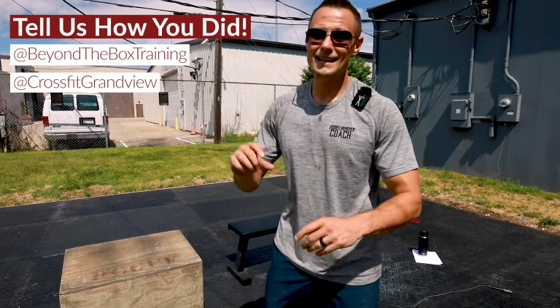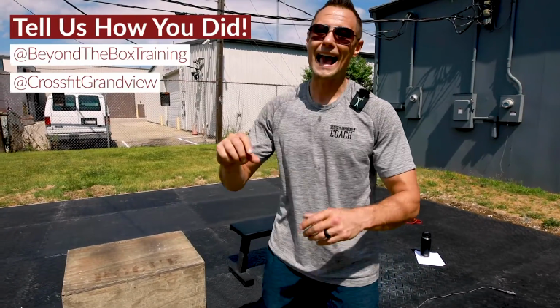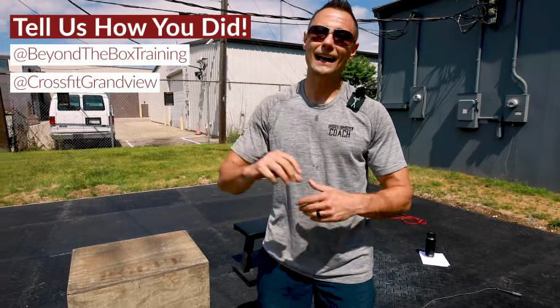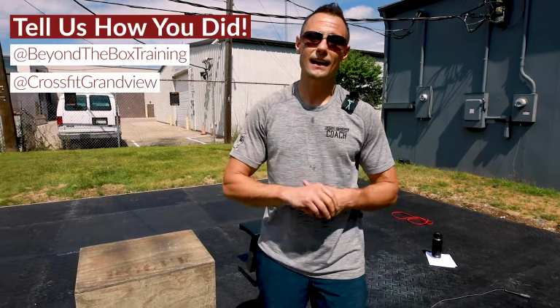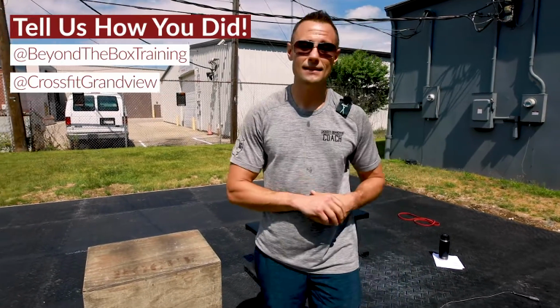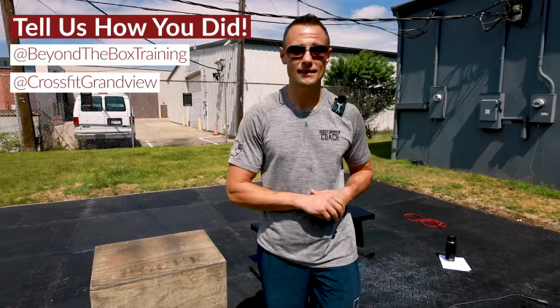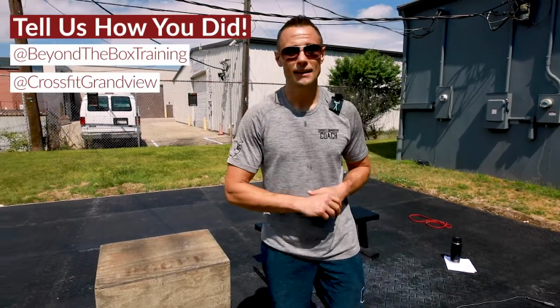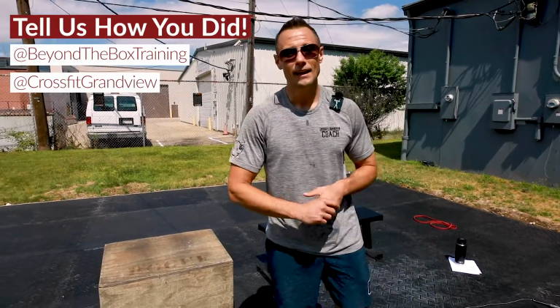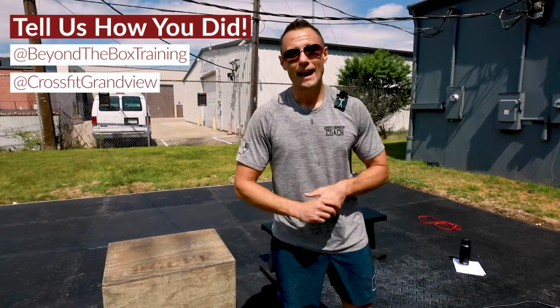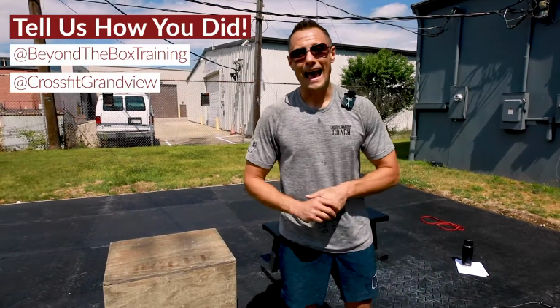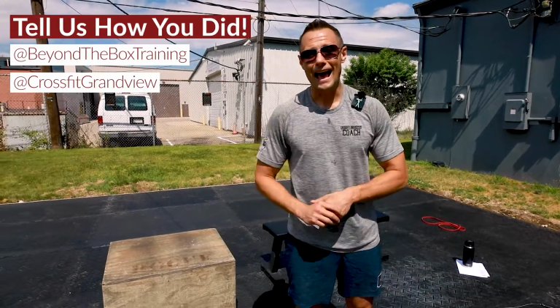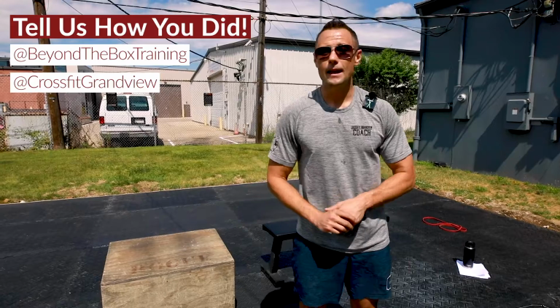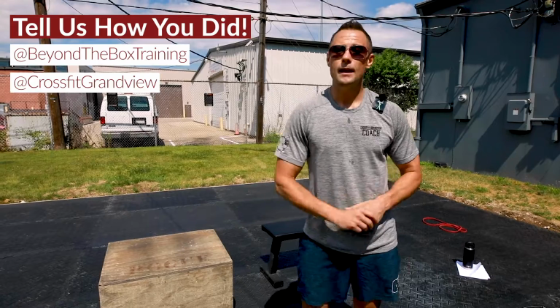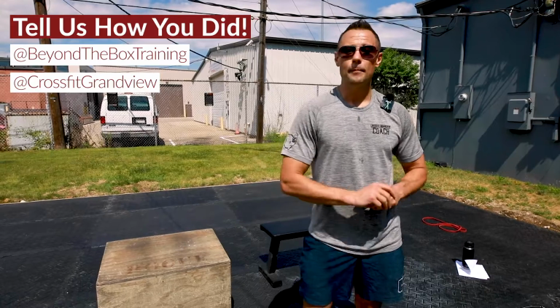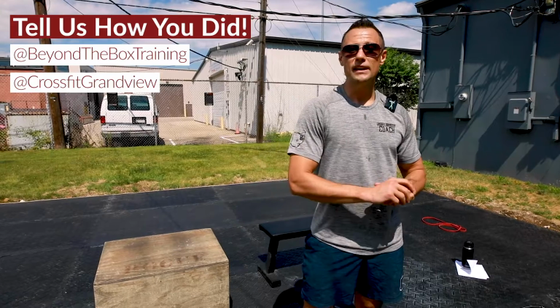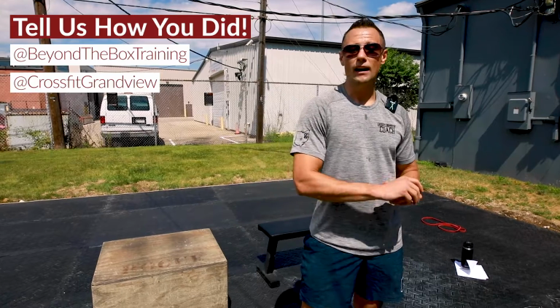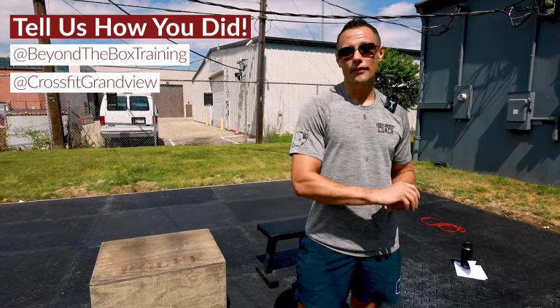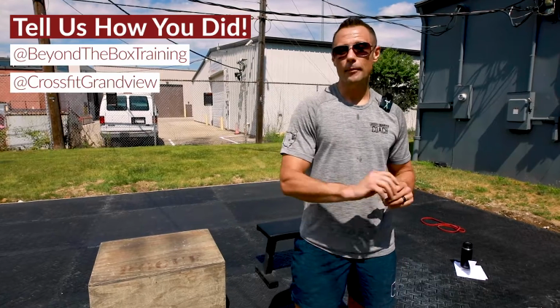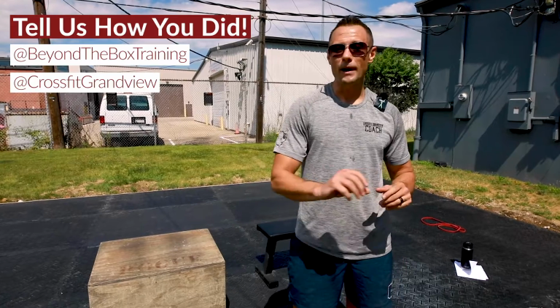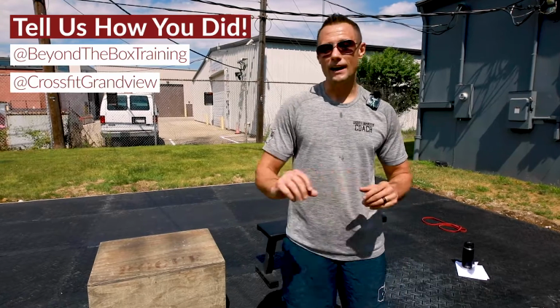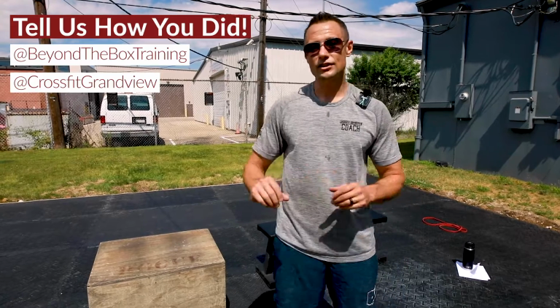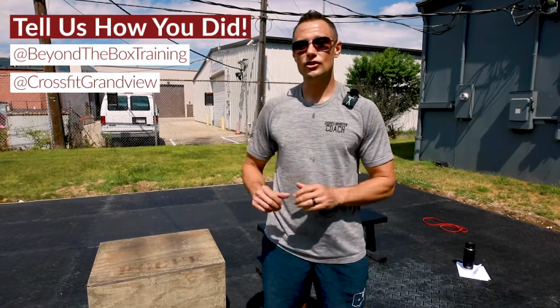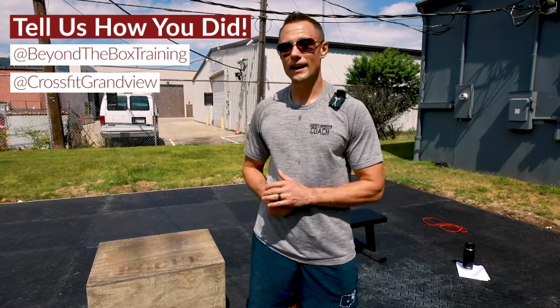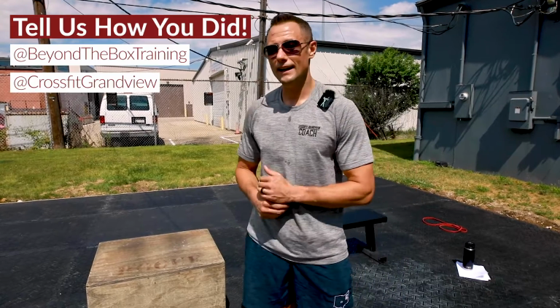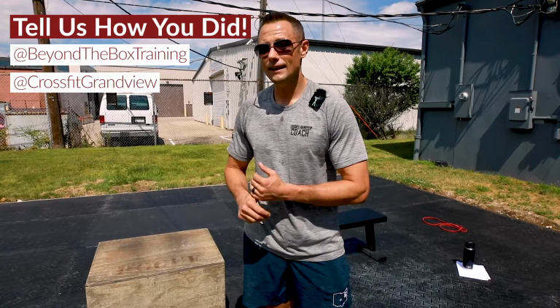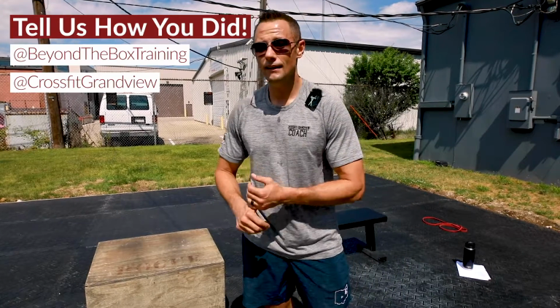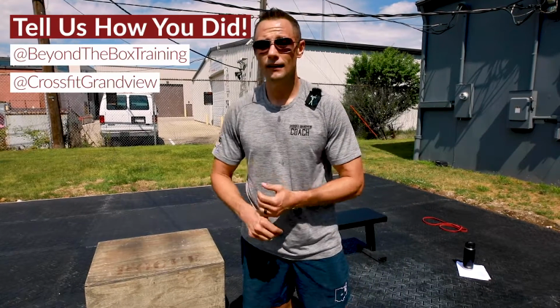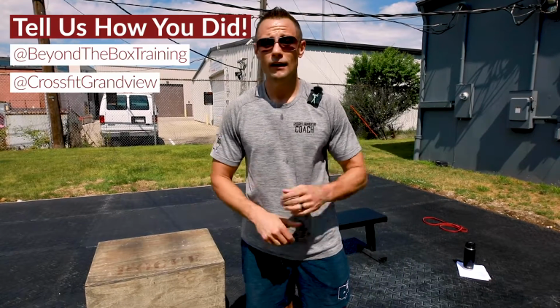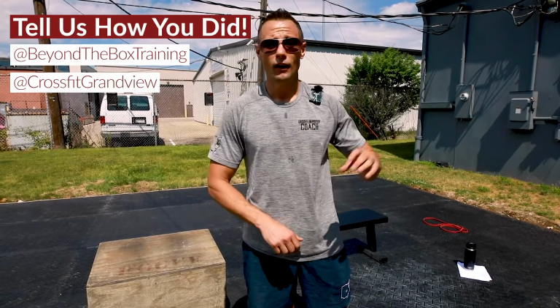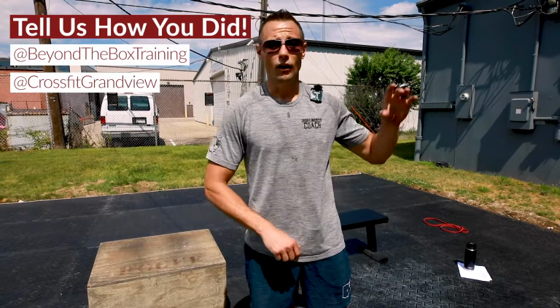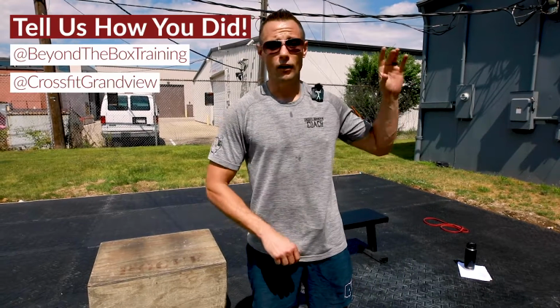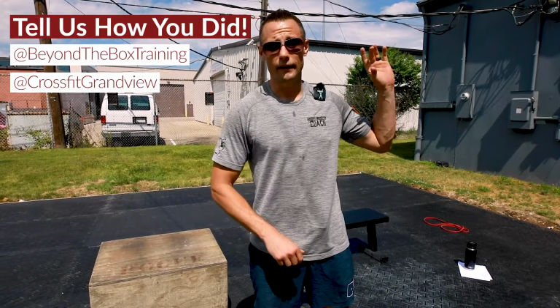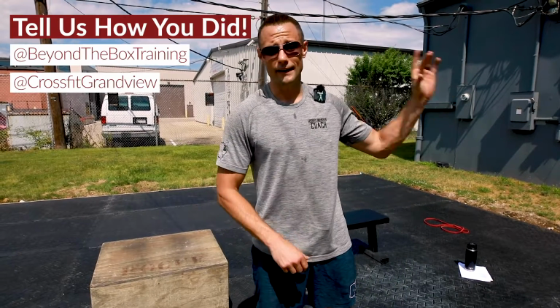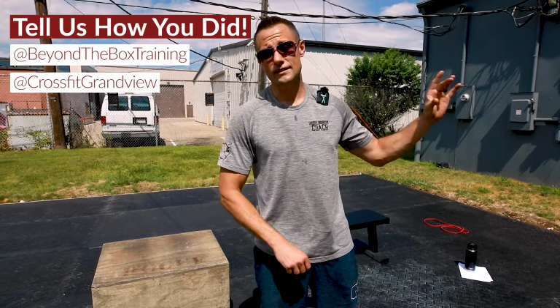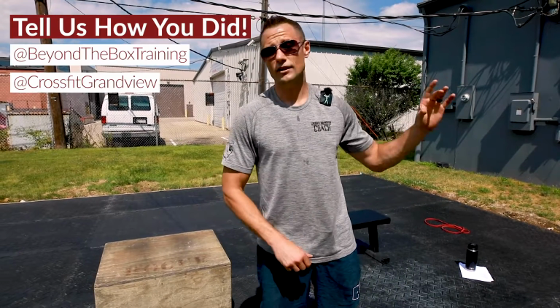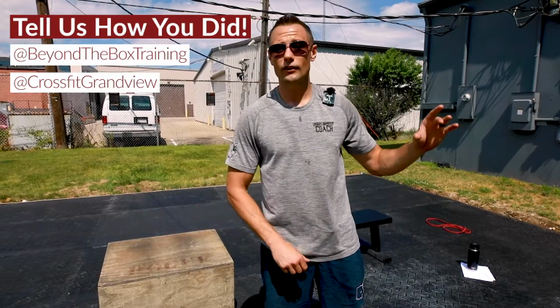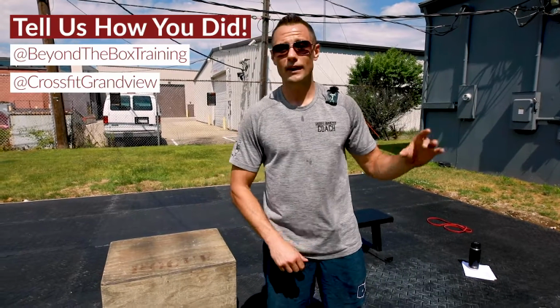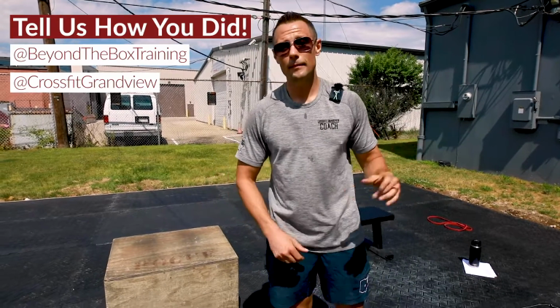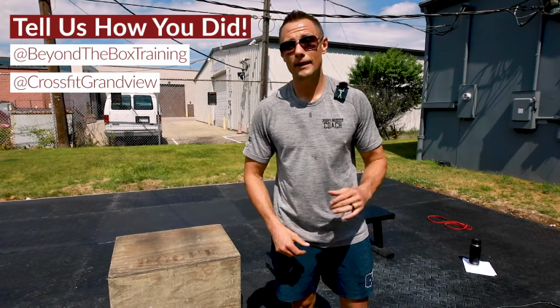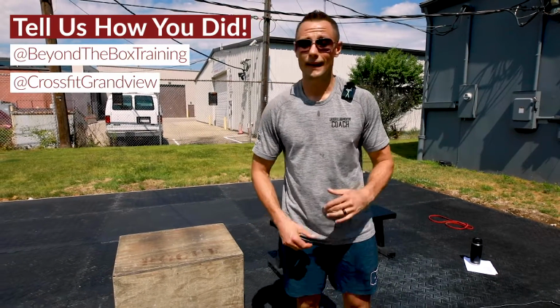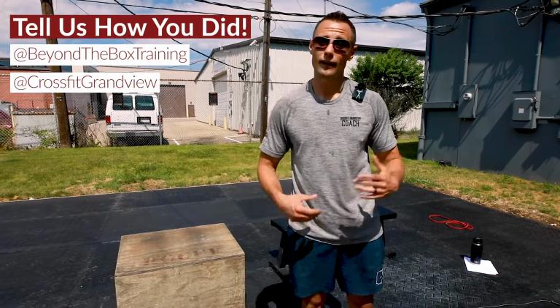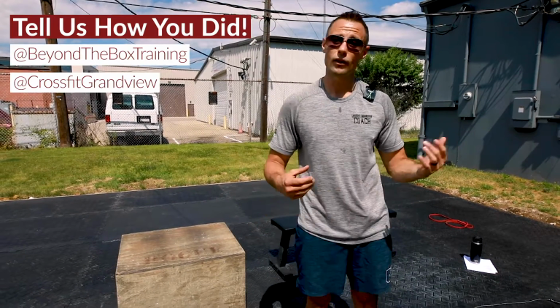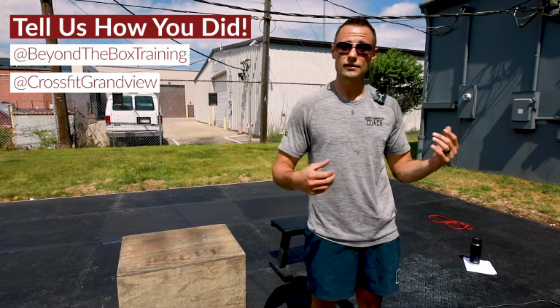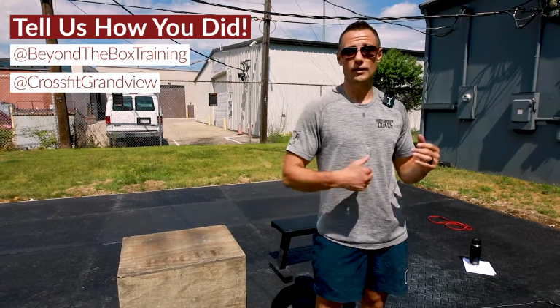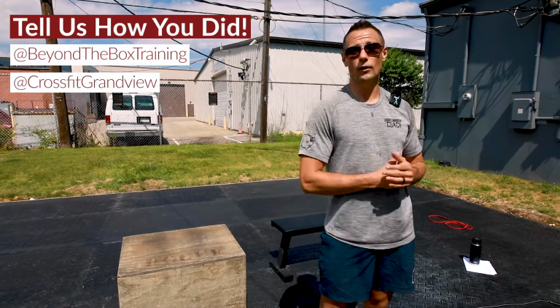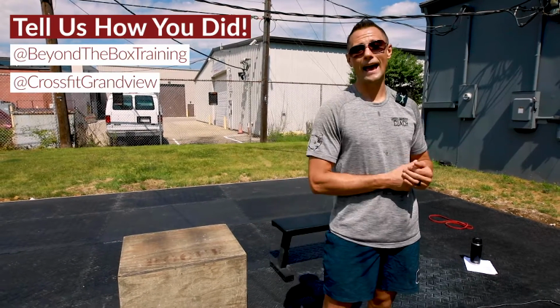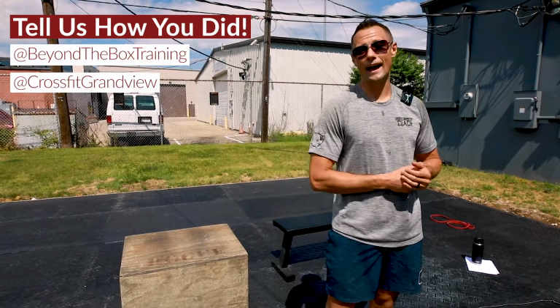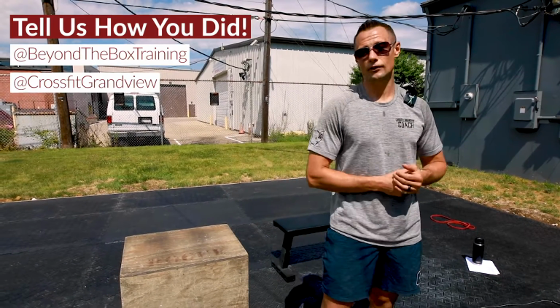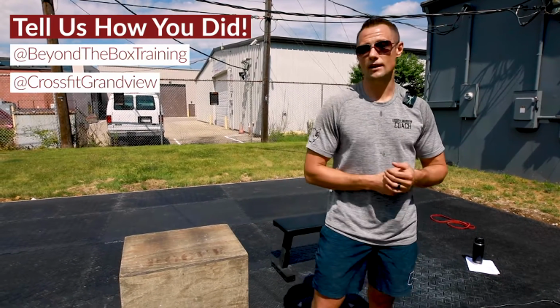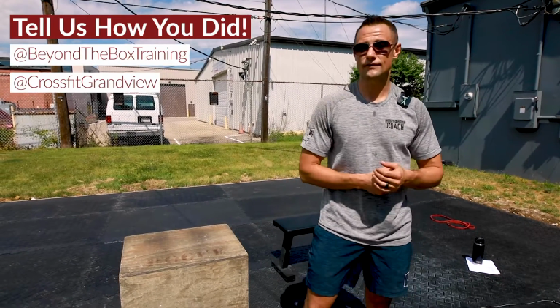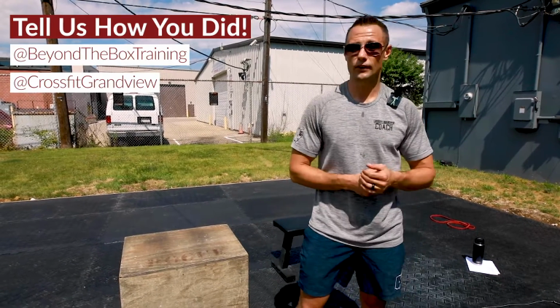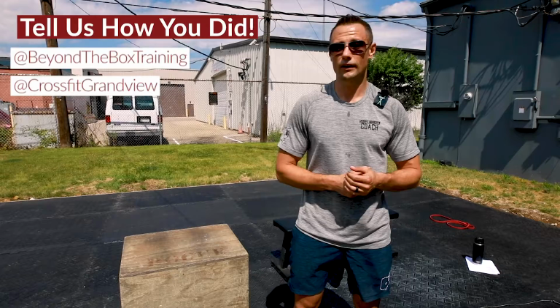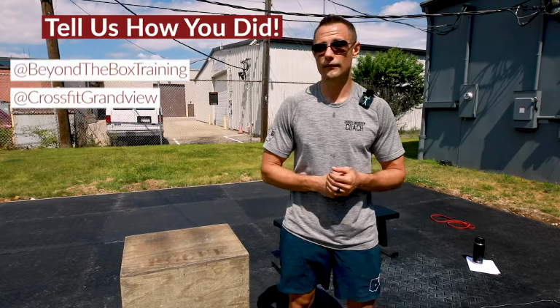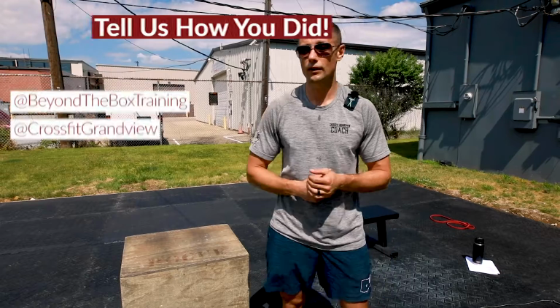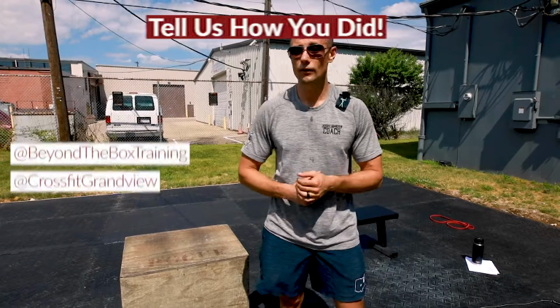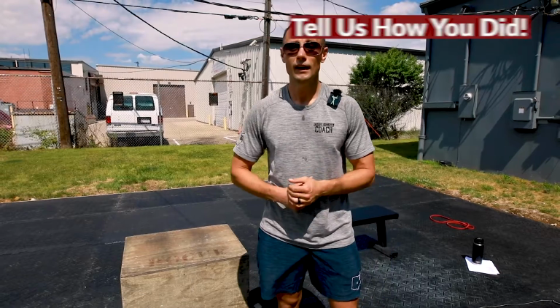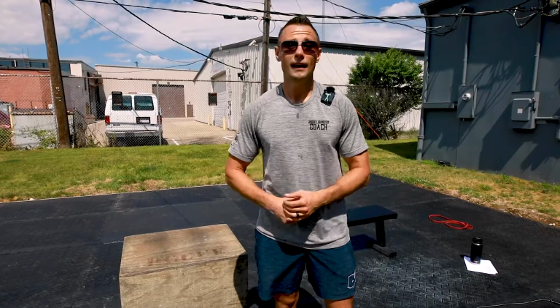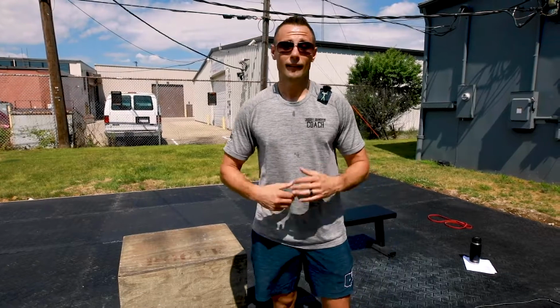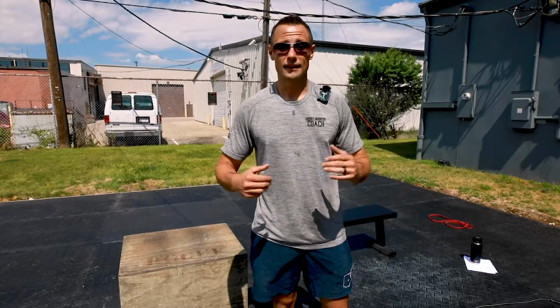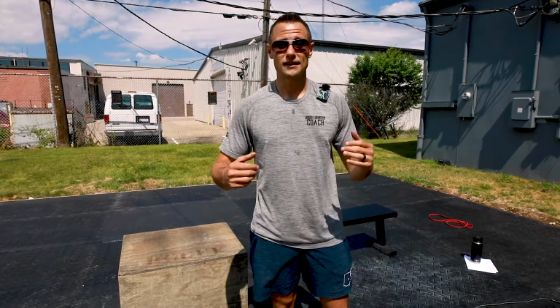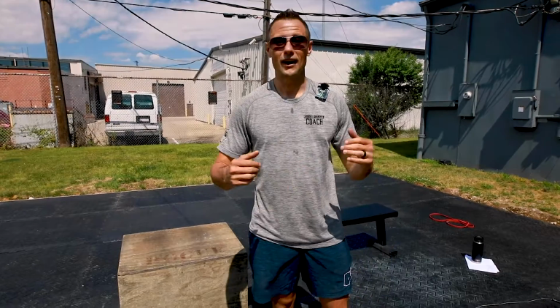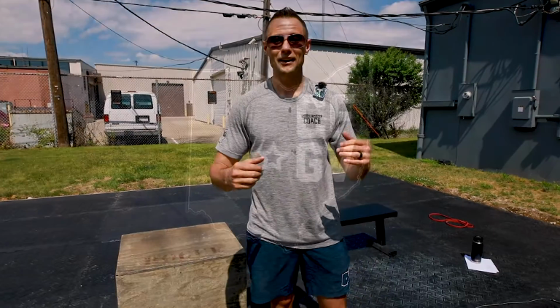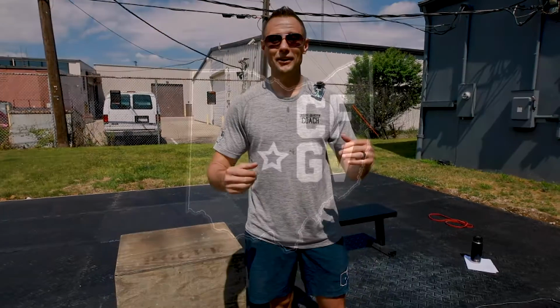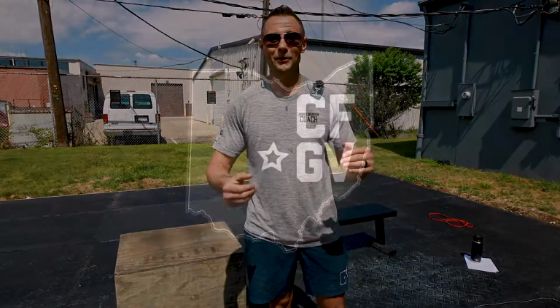Tag us at beyondtheboxtraining on Instagram and also at CrossFit Grandview. Let us know how you do.